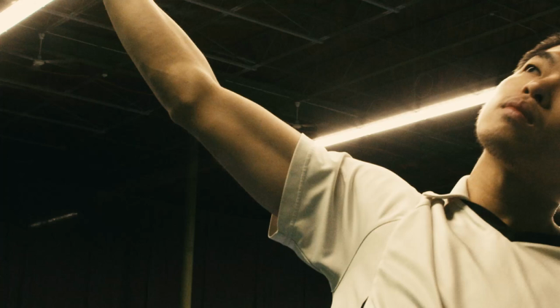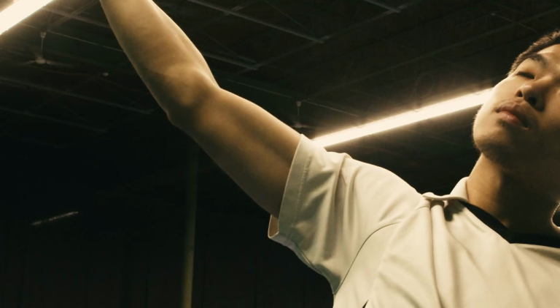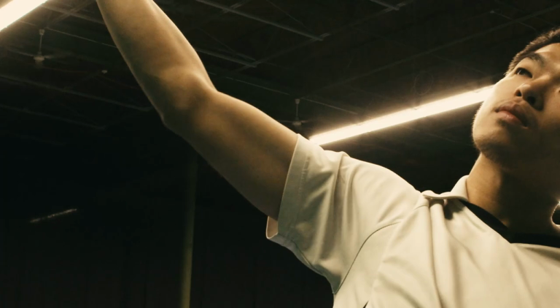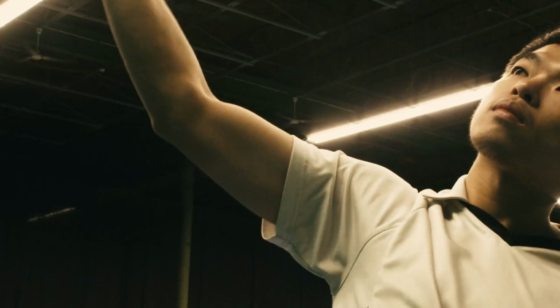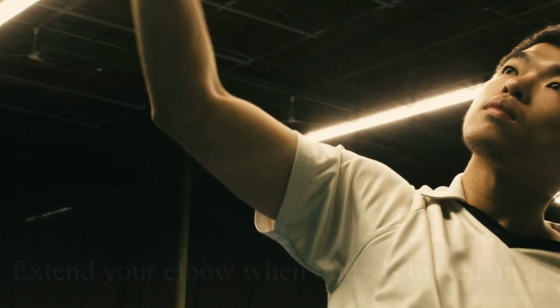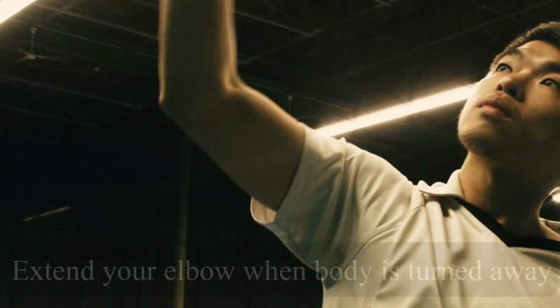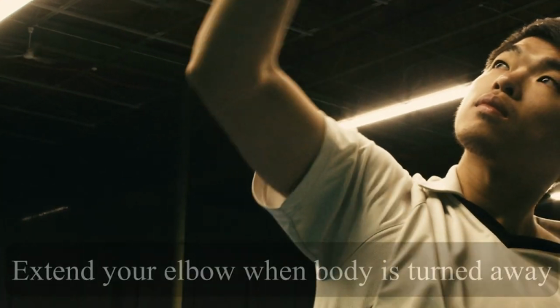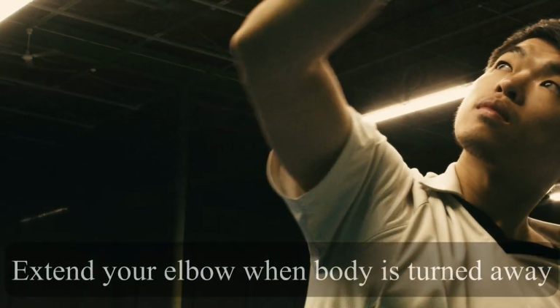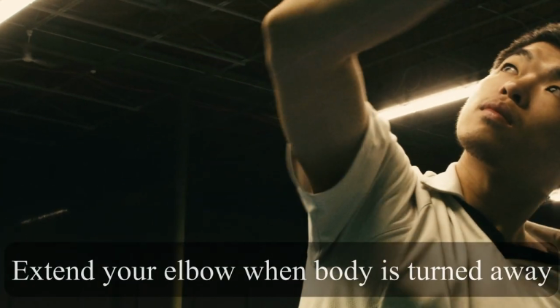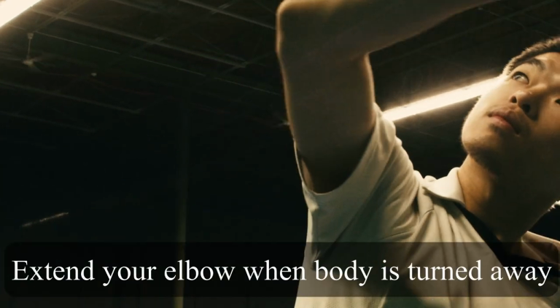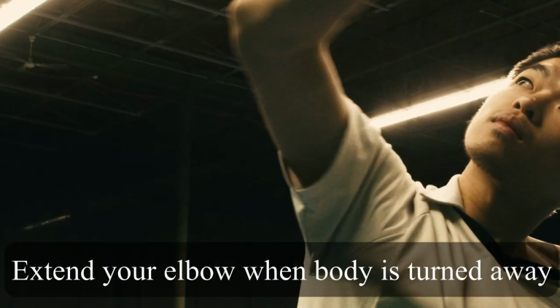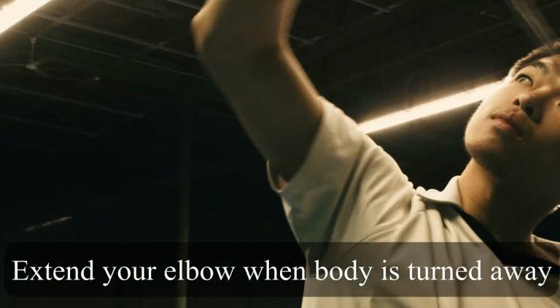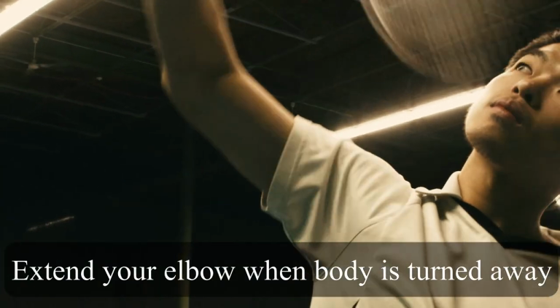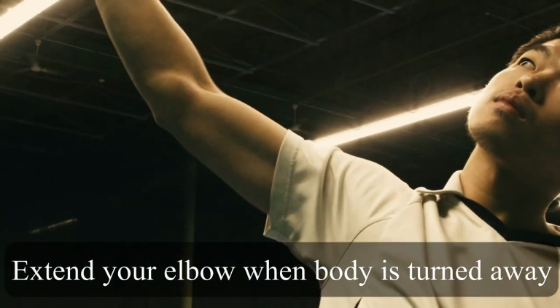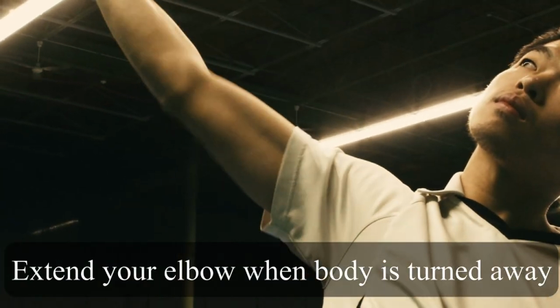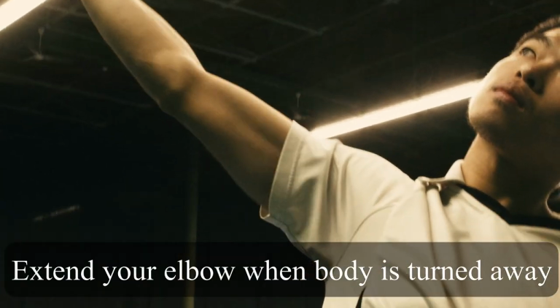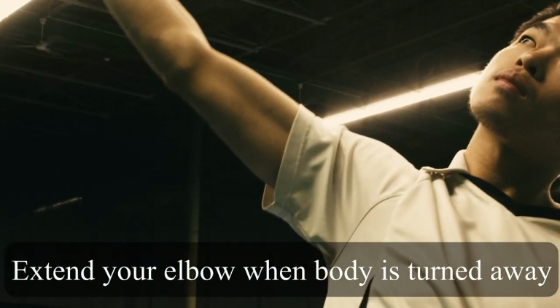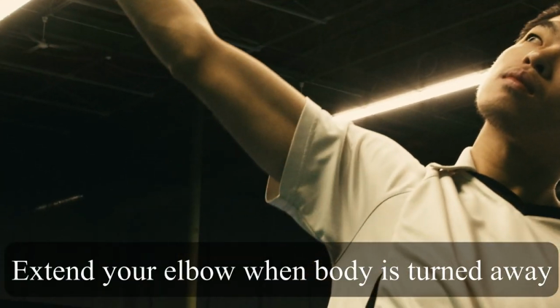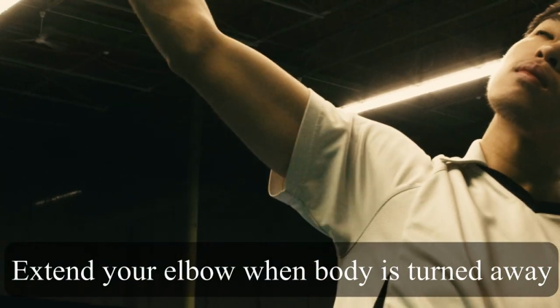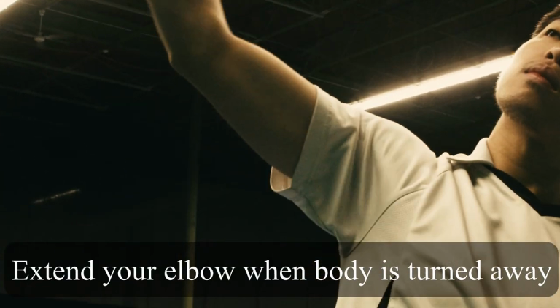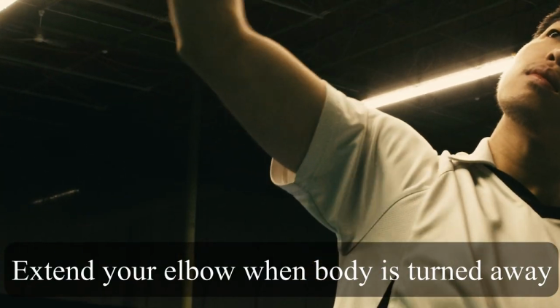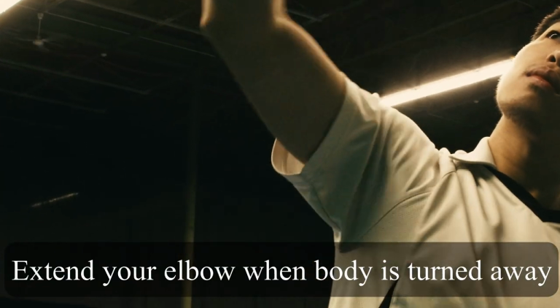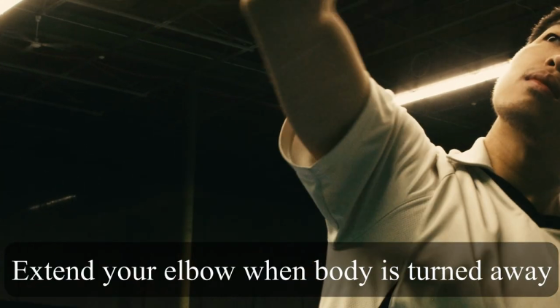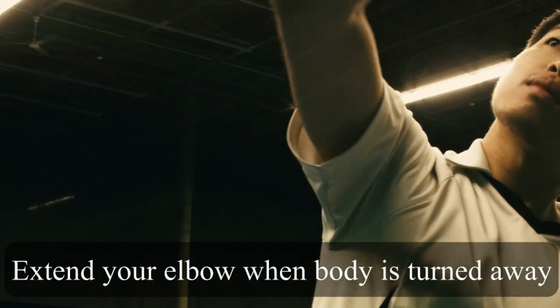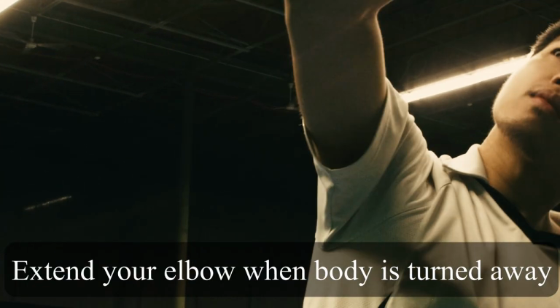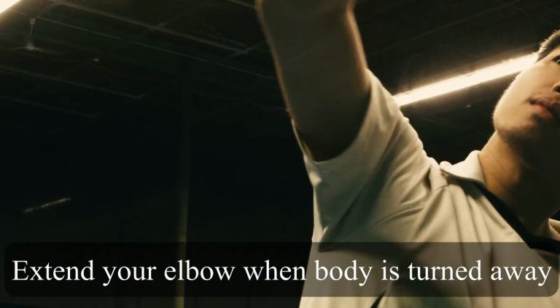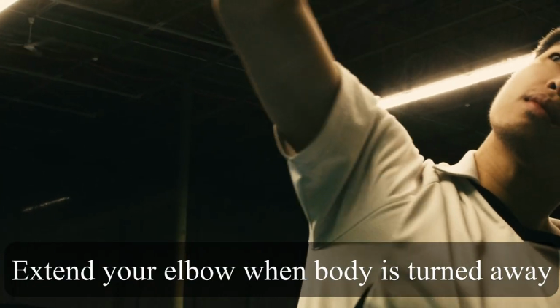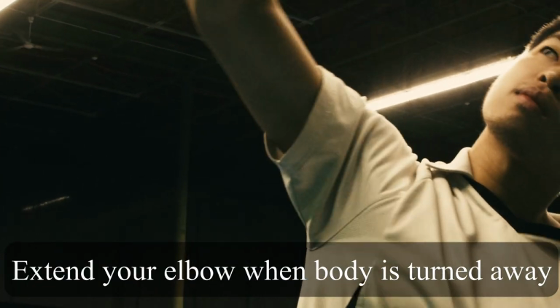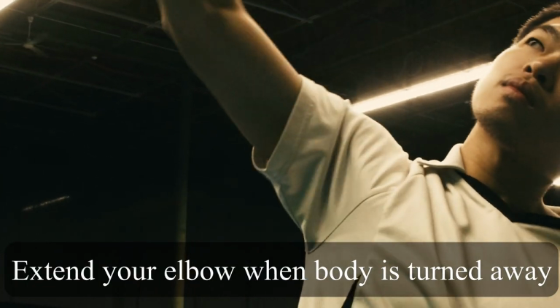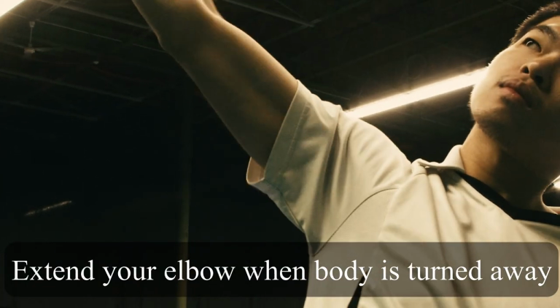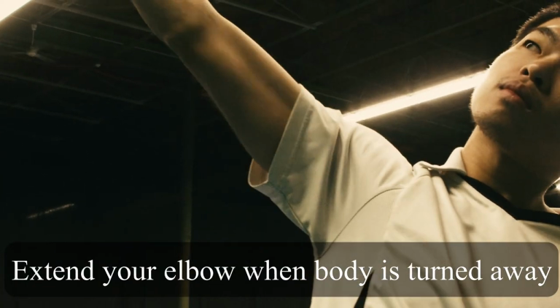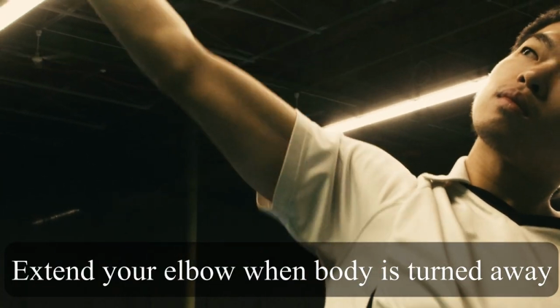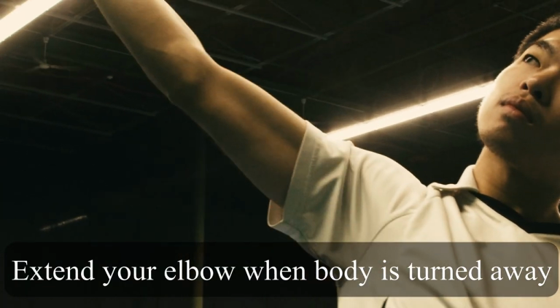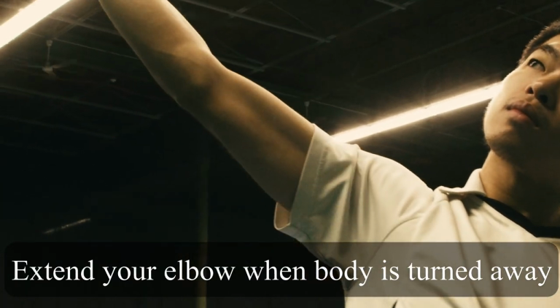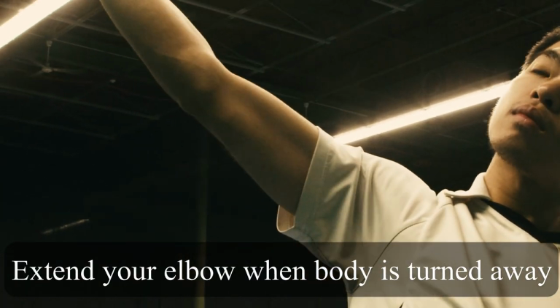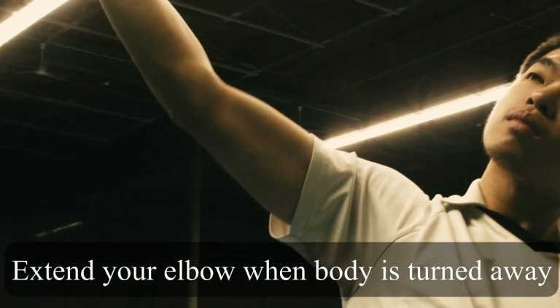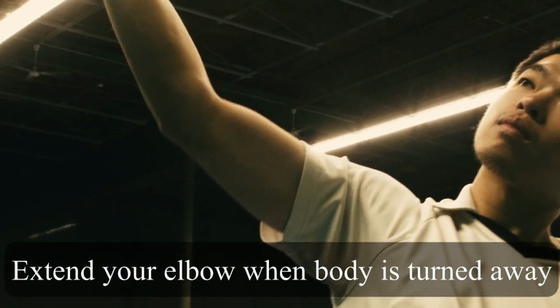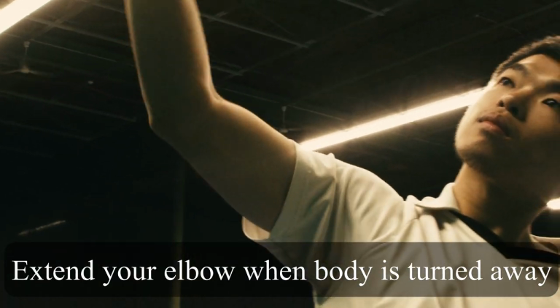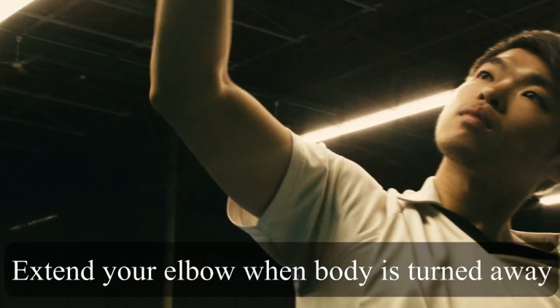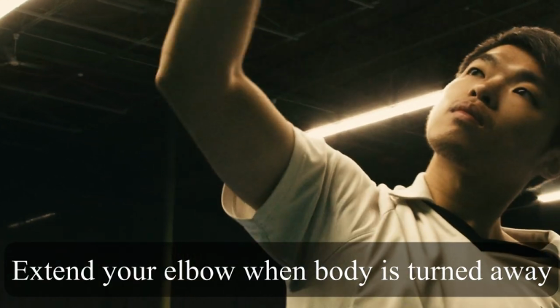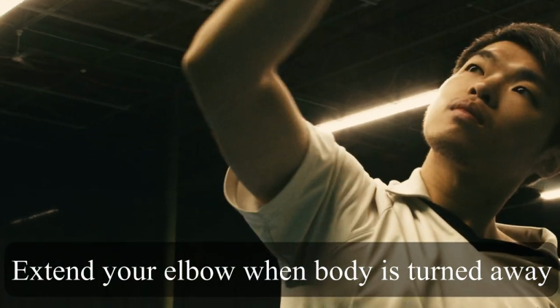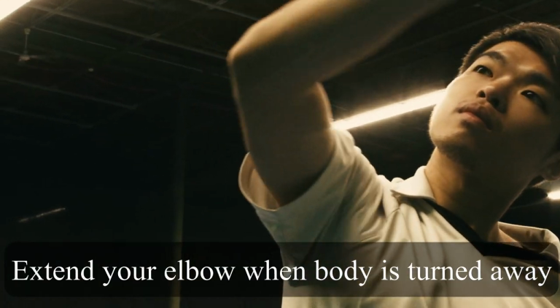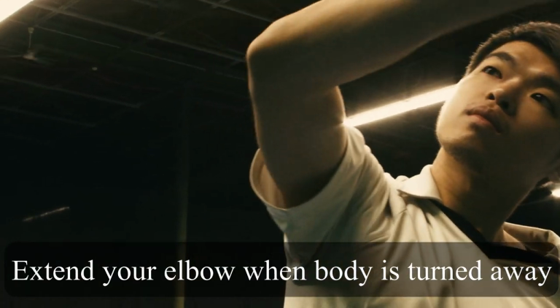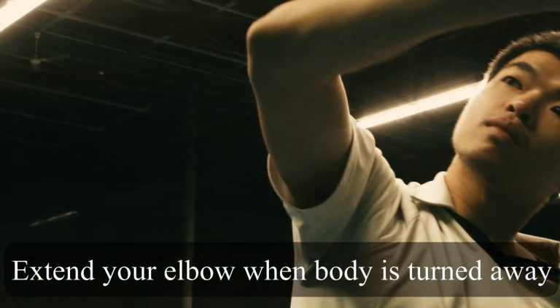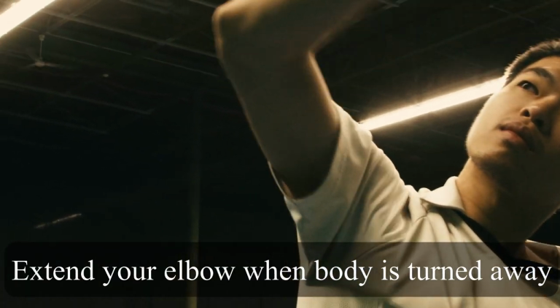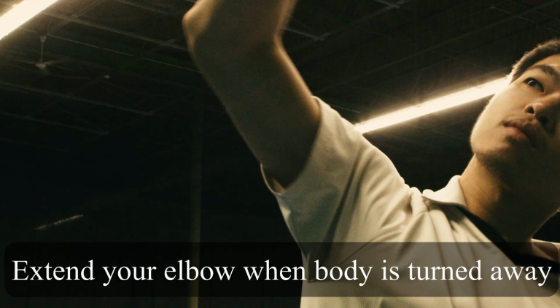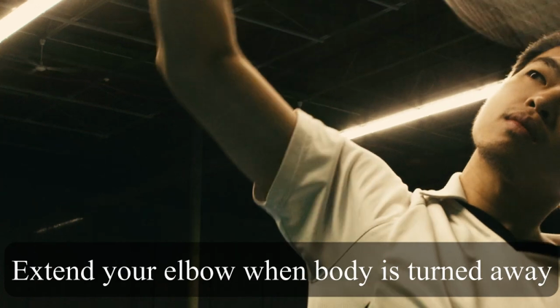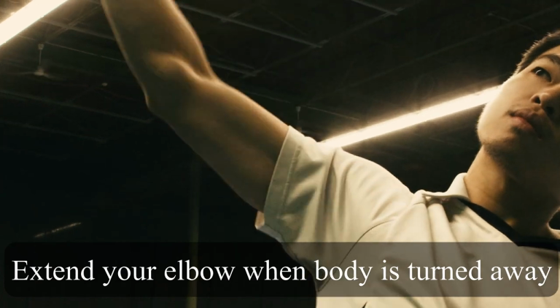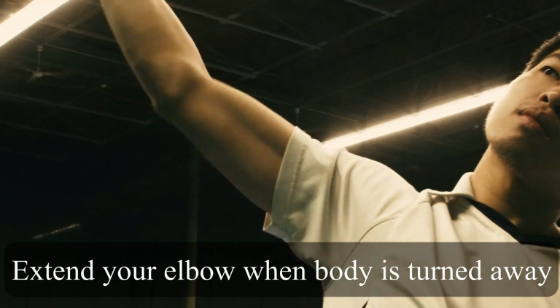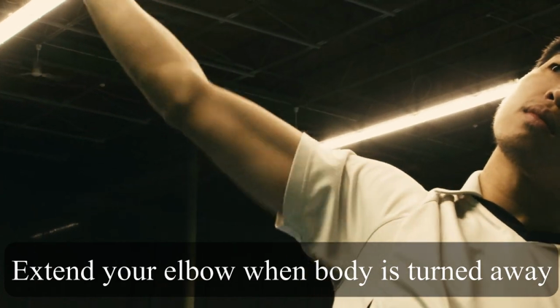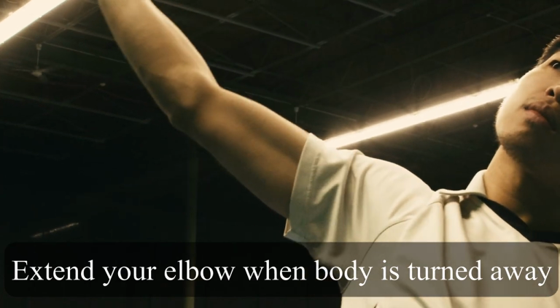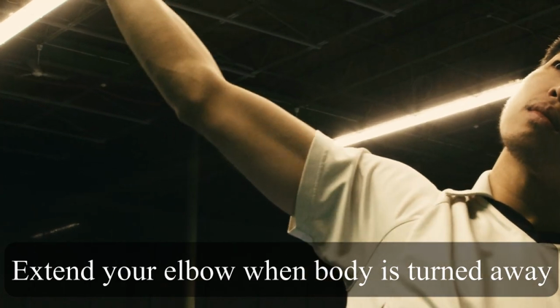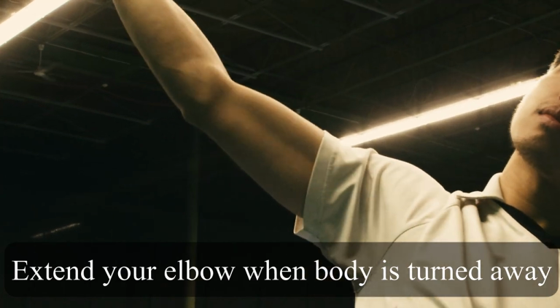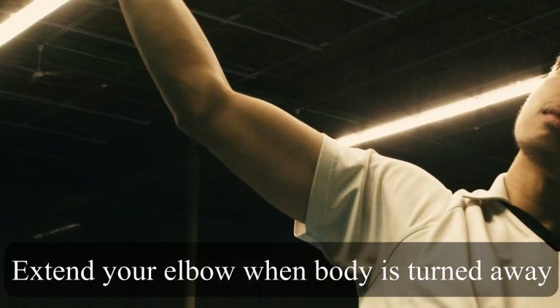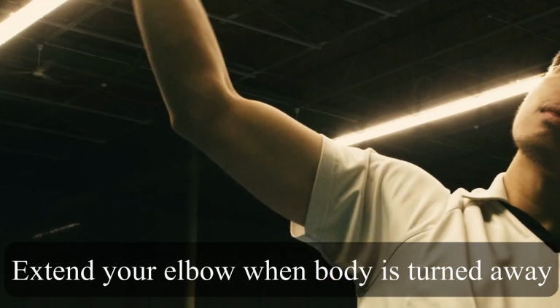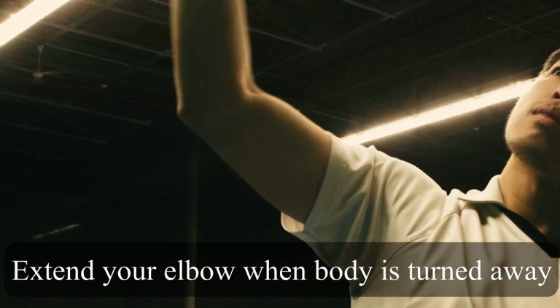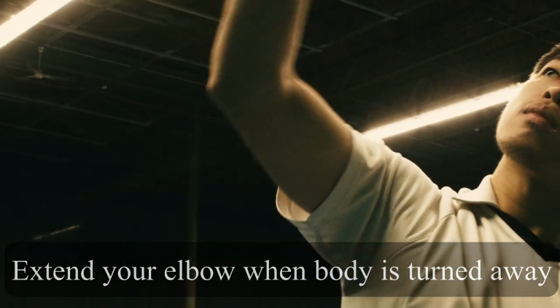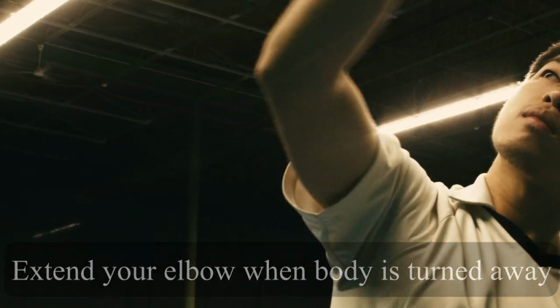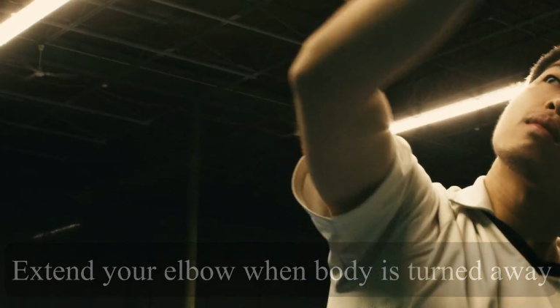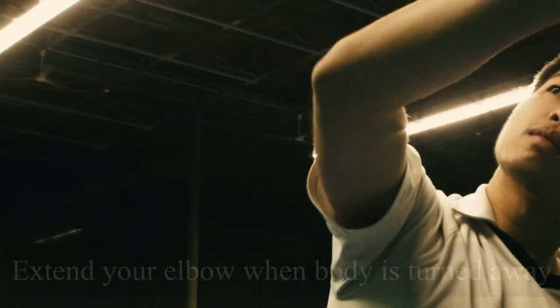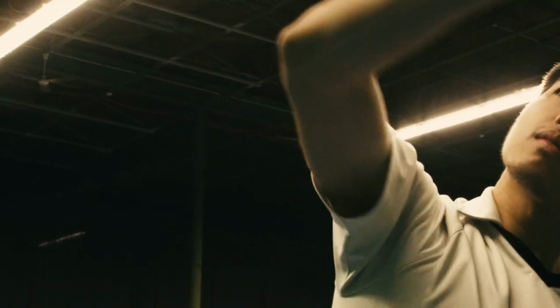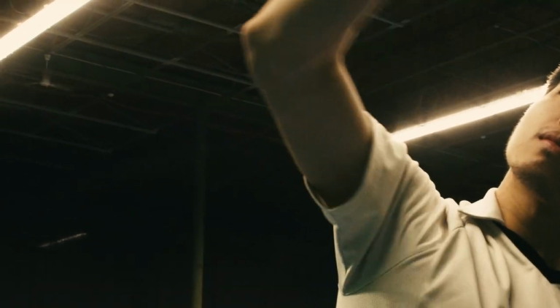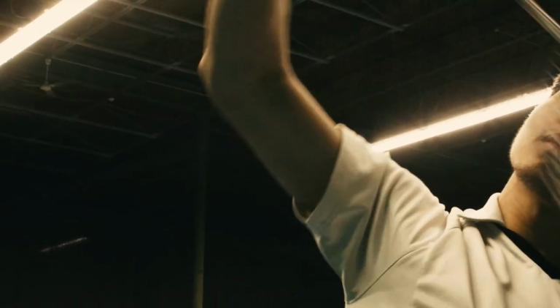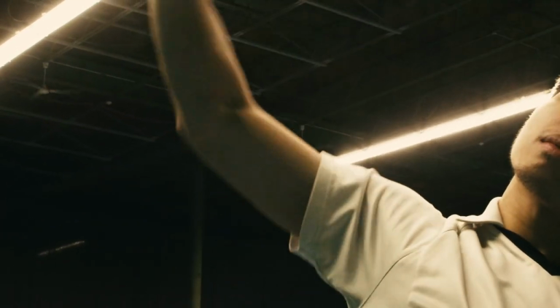Tip number four: elbow. When your body is turned away from the net, make sure to extend your elbow during the backhand swing.